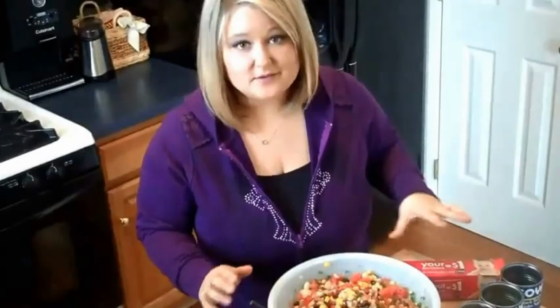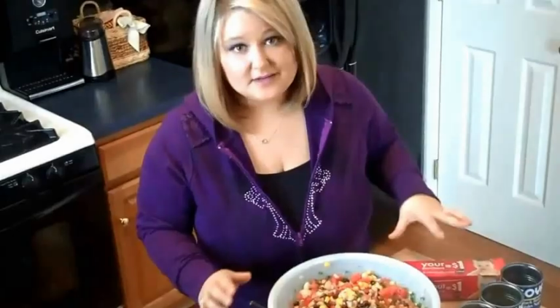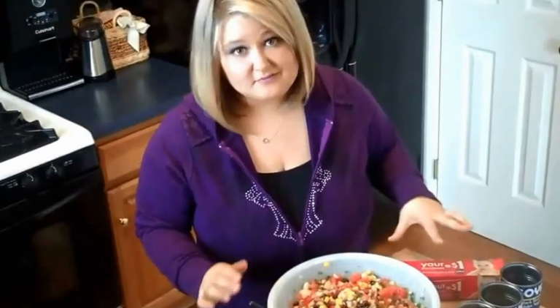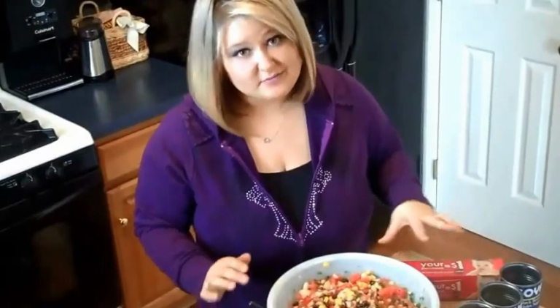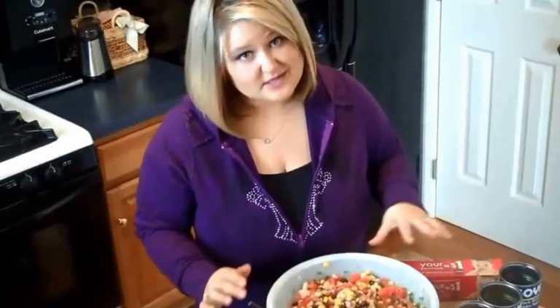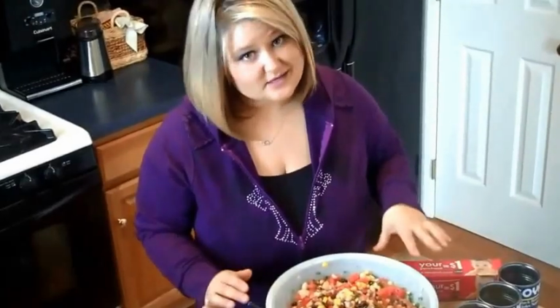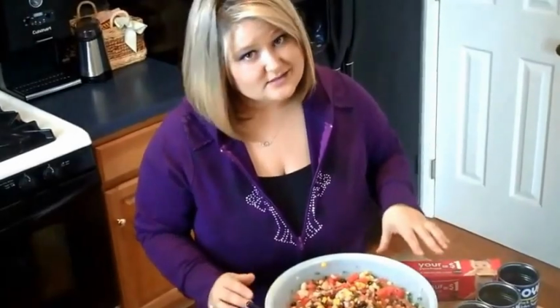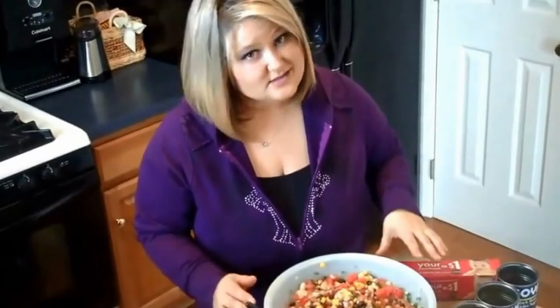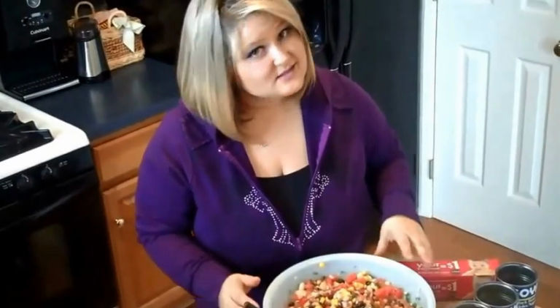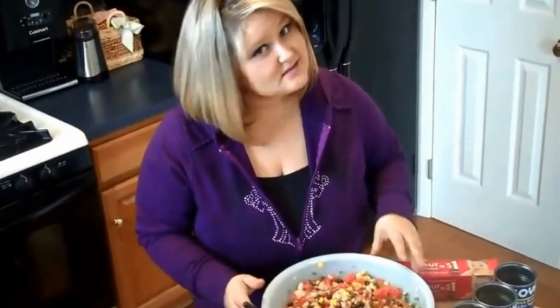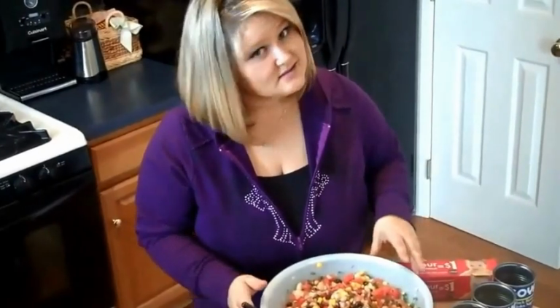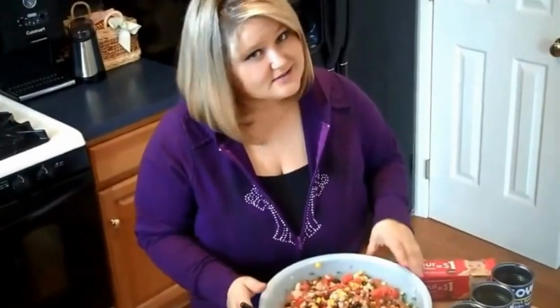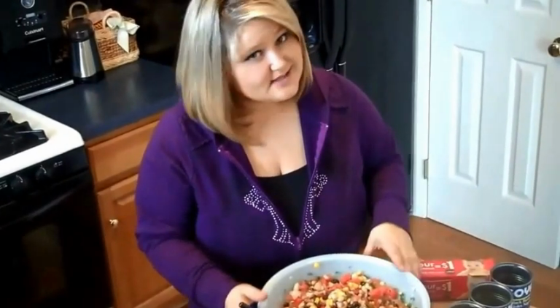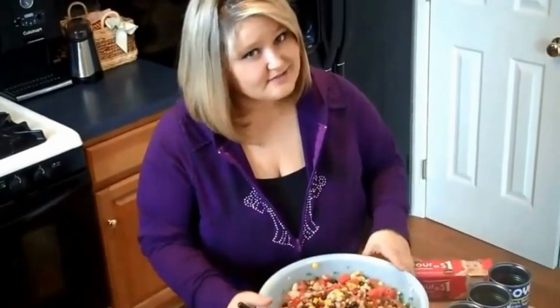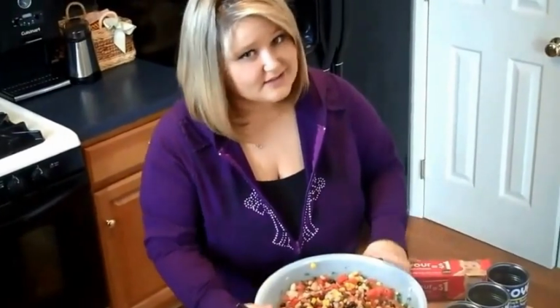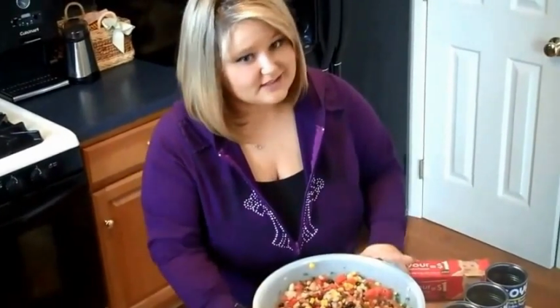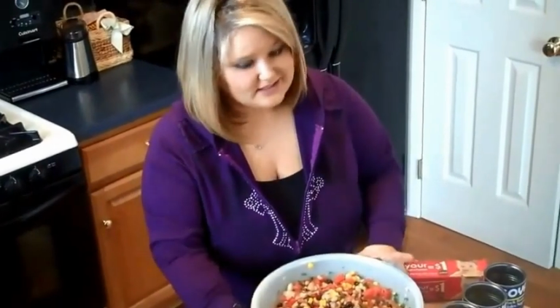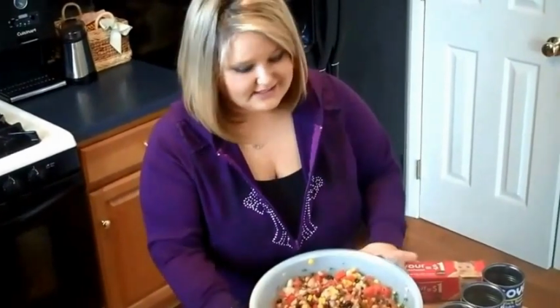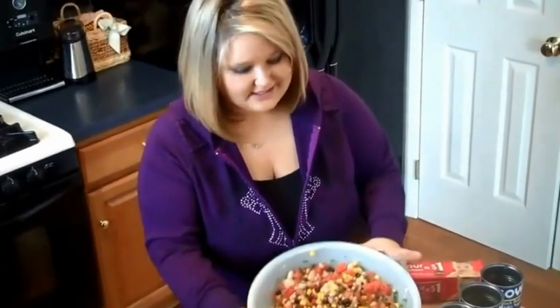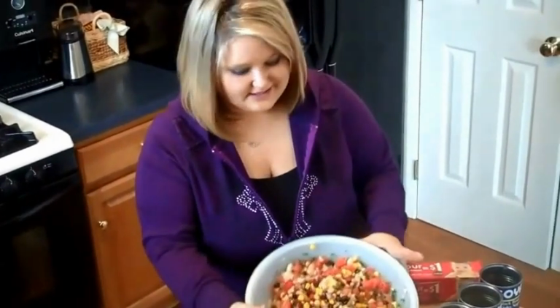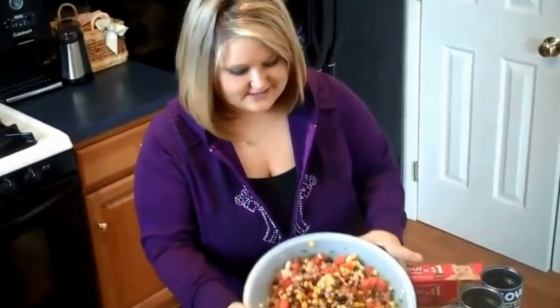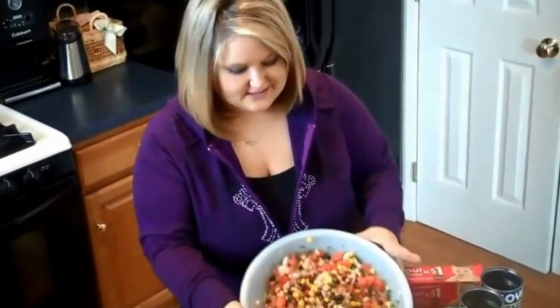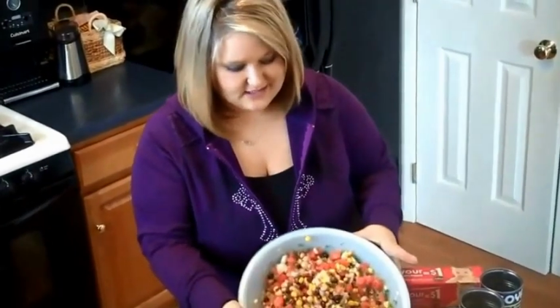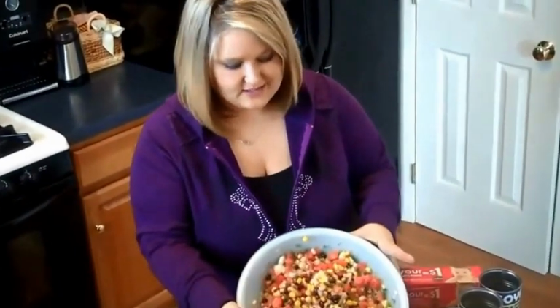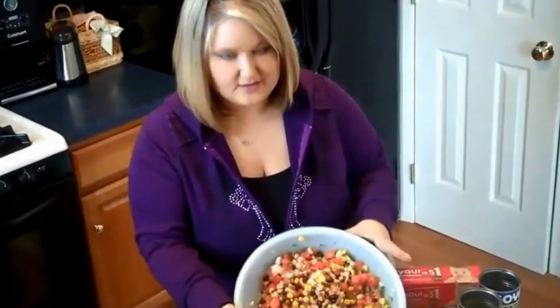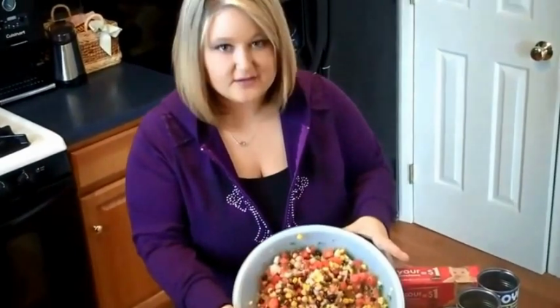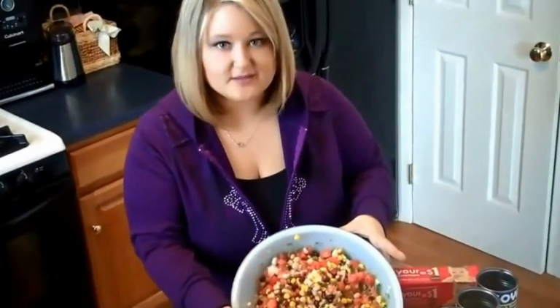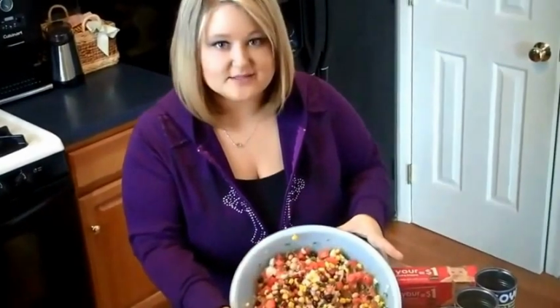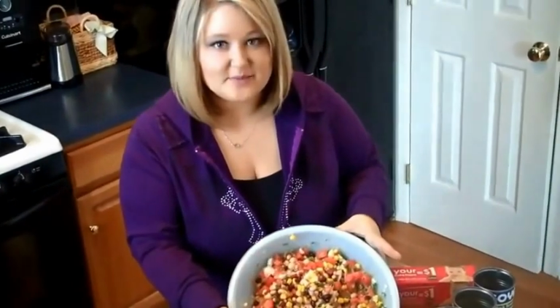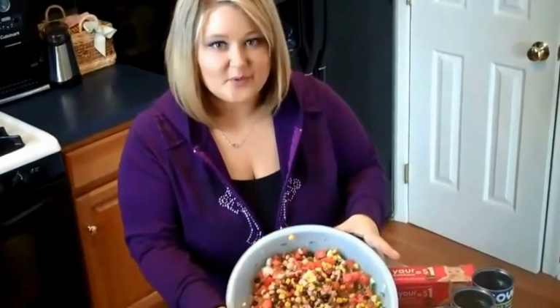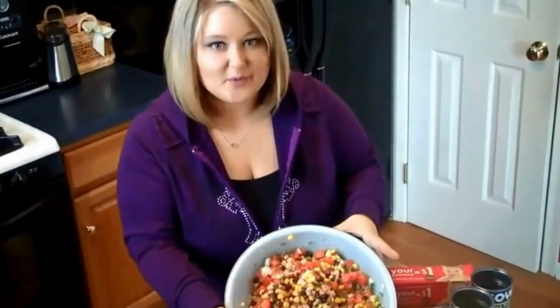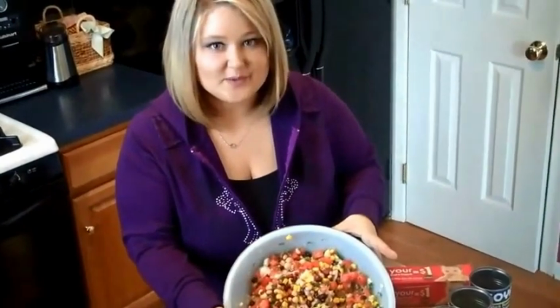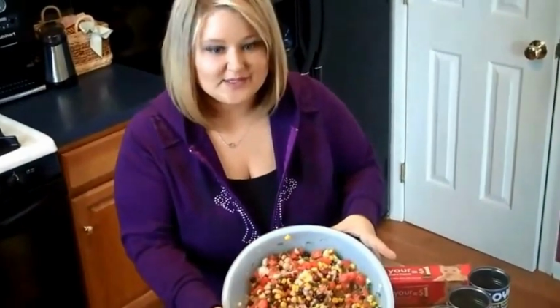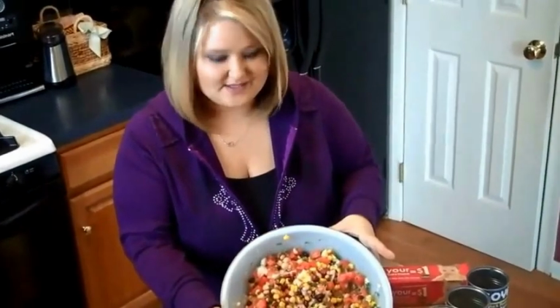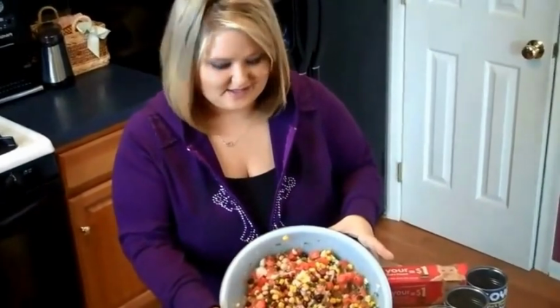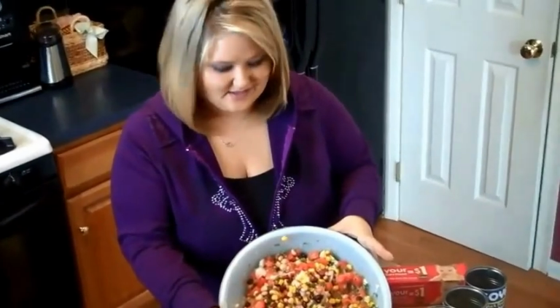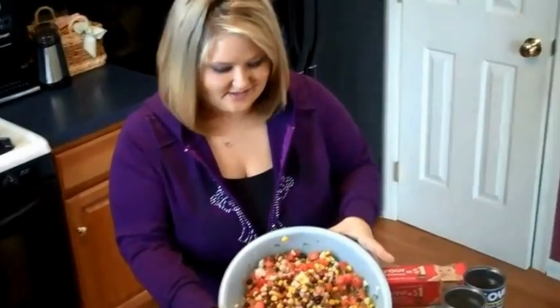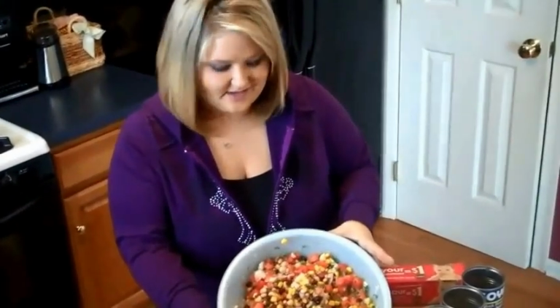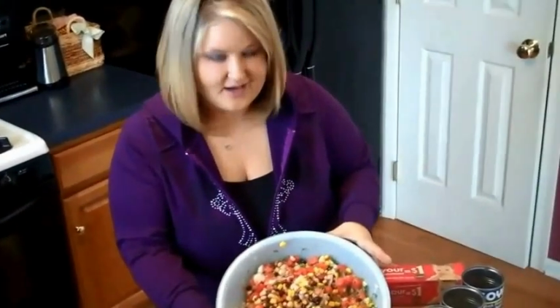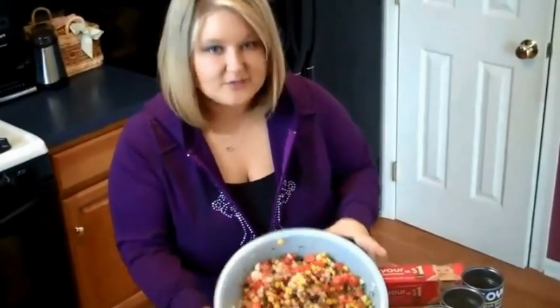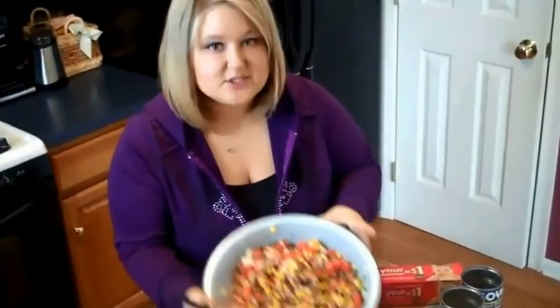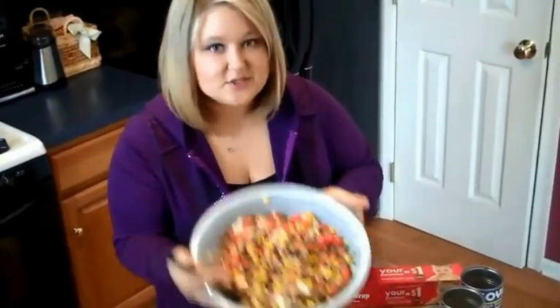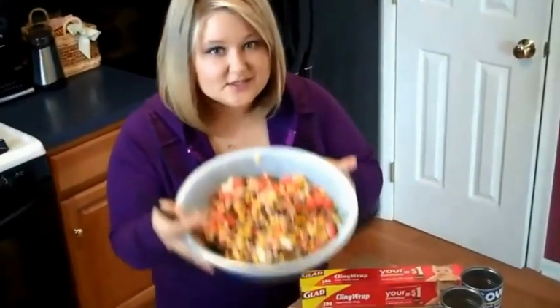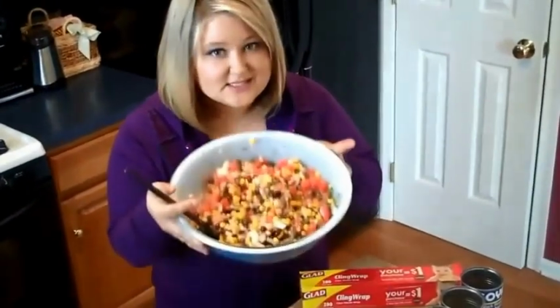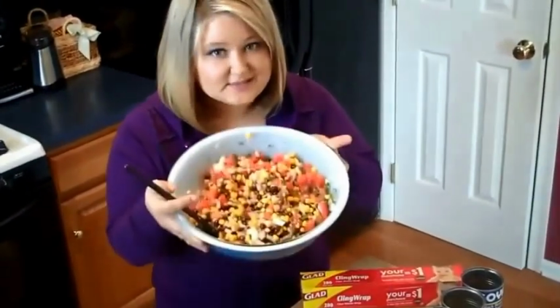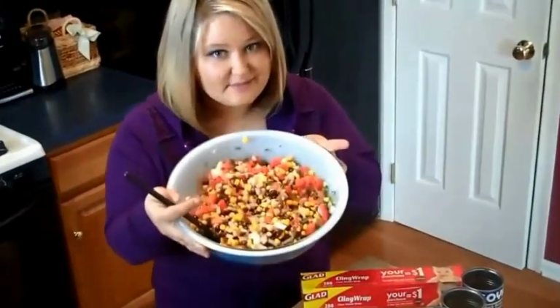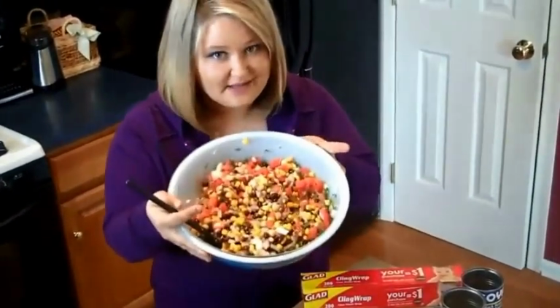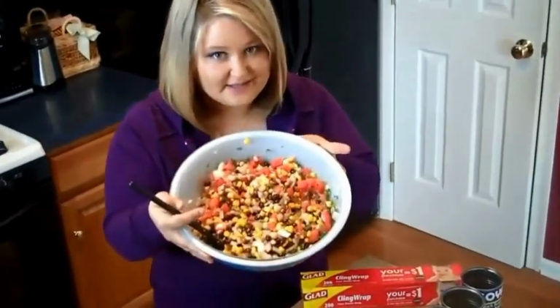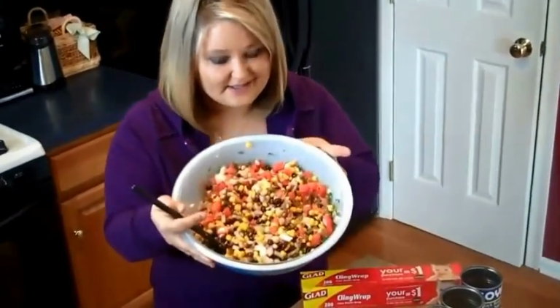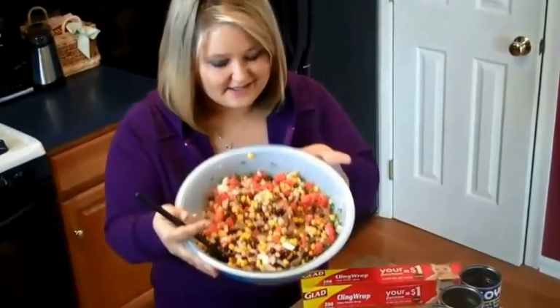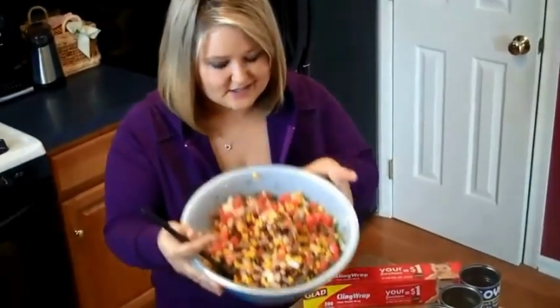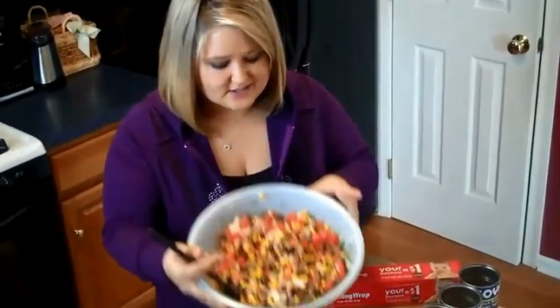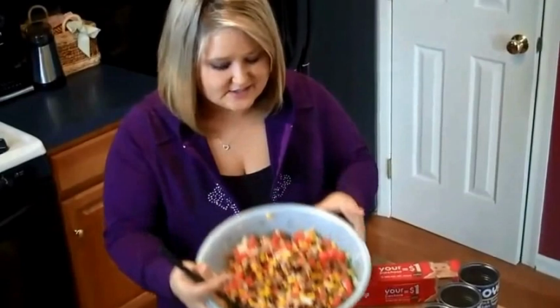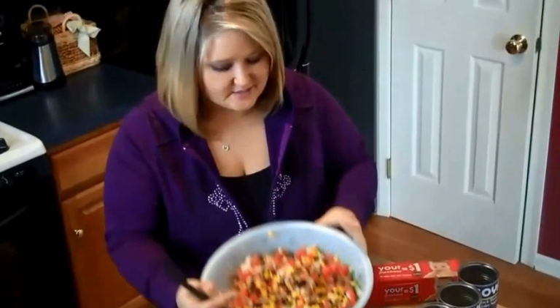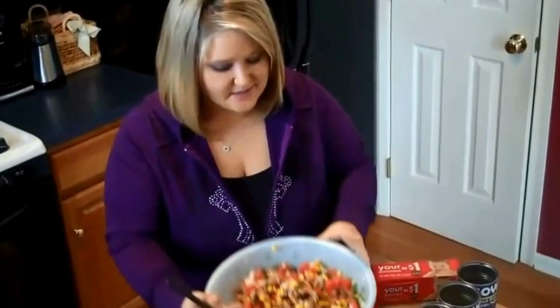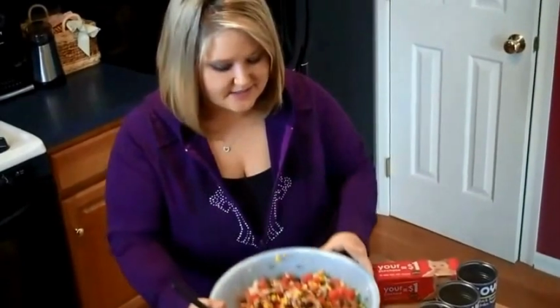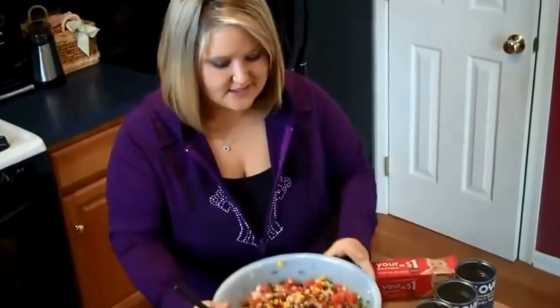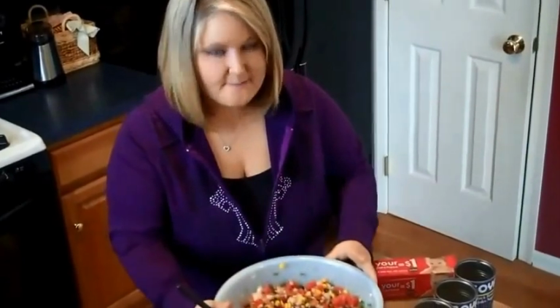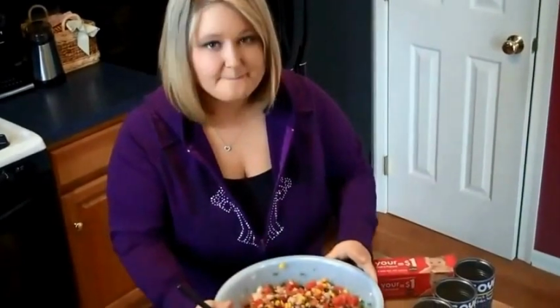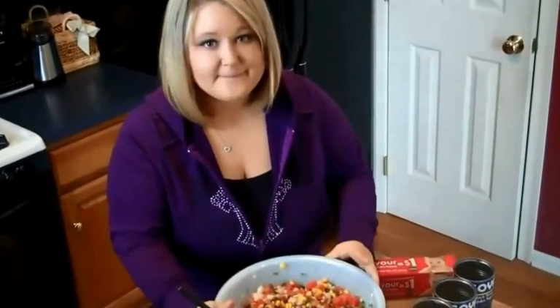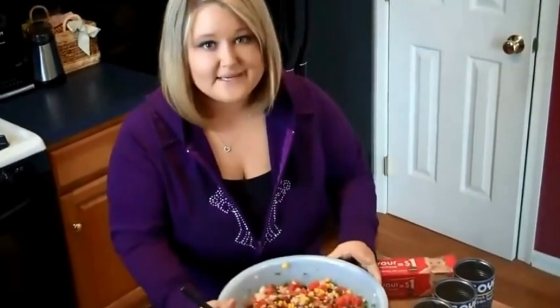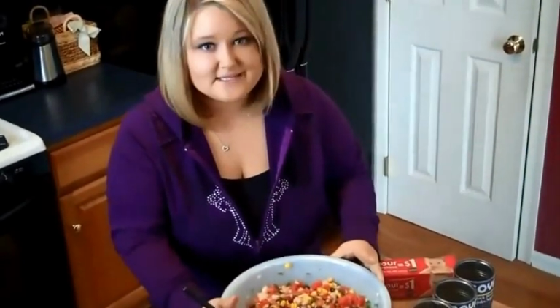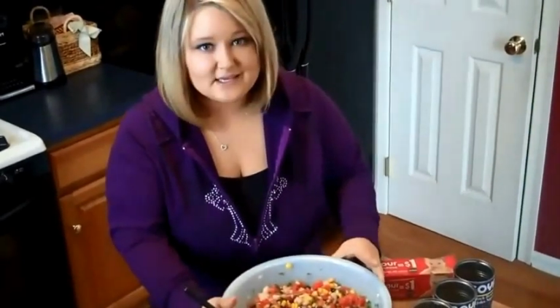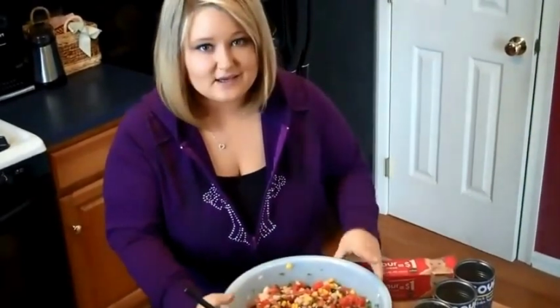If you love beans, you're definitely going to like this. Take a look in this bowl. I wish you could smell it — it just smells amazing.